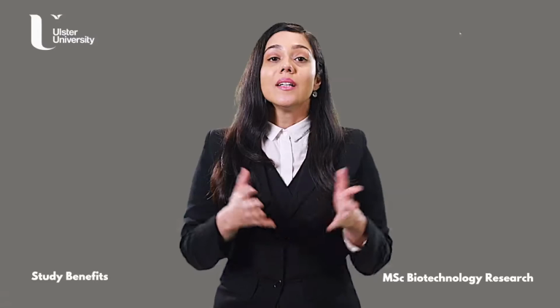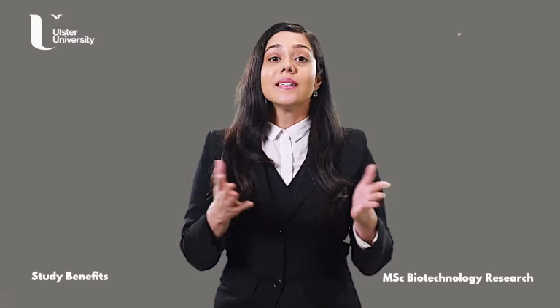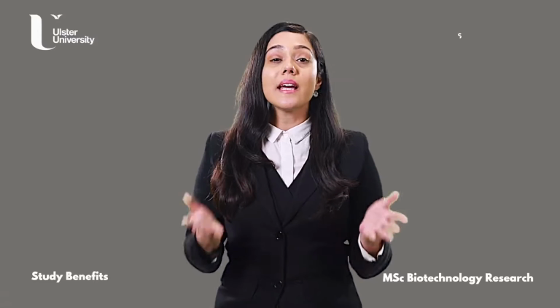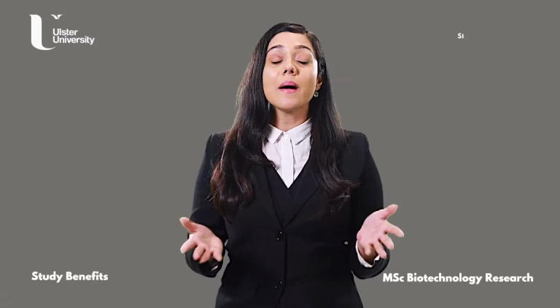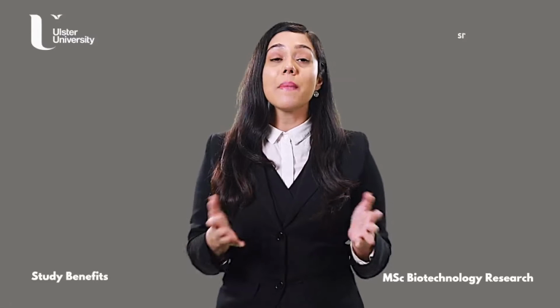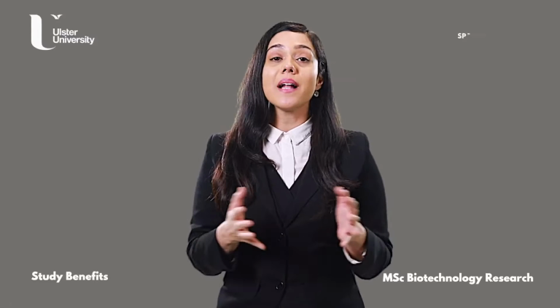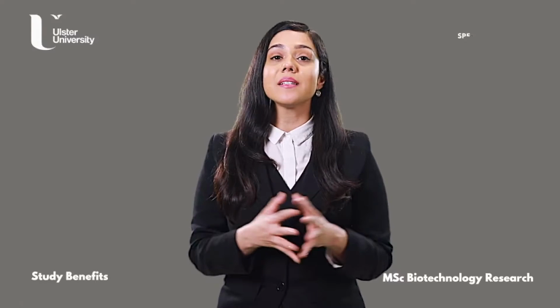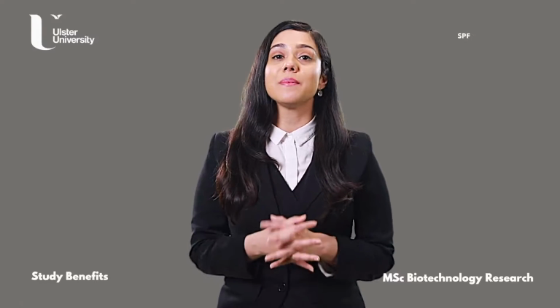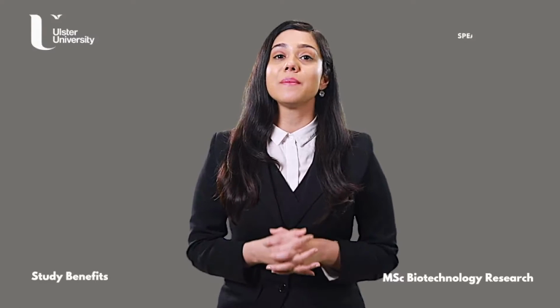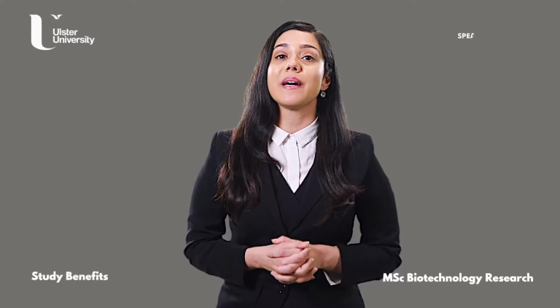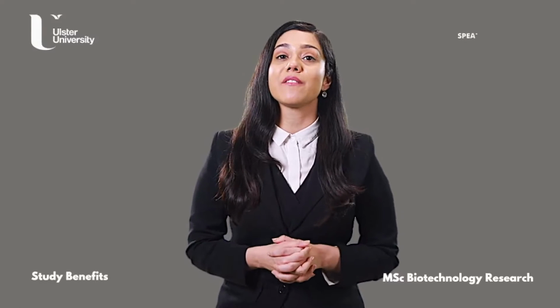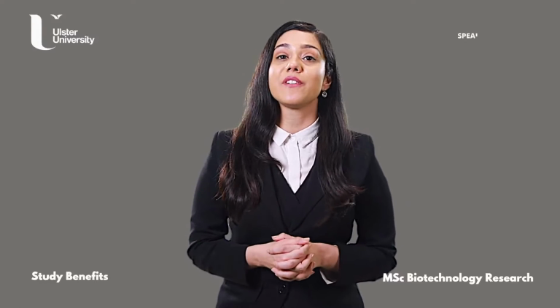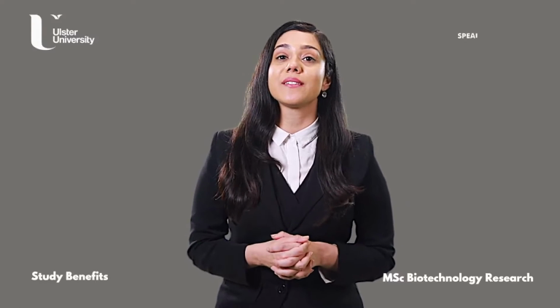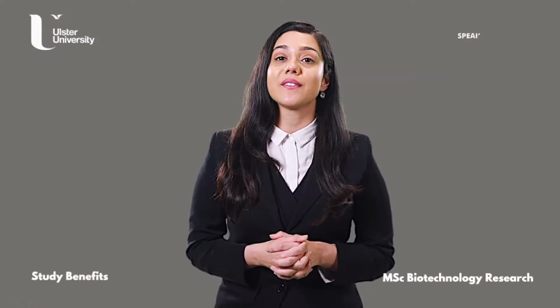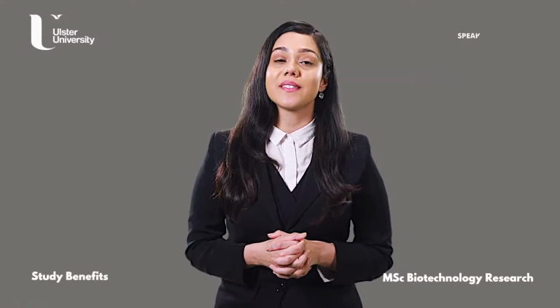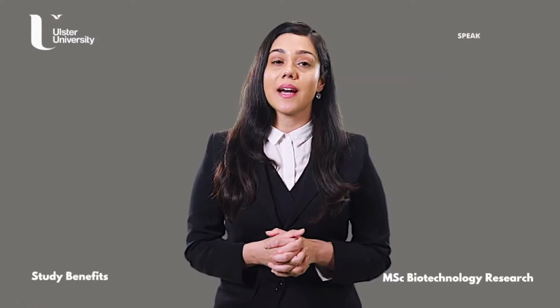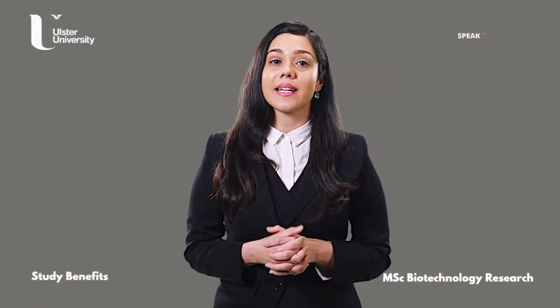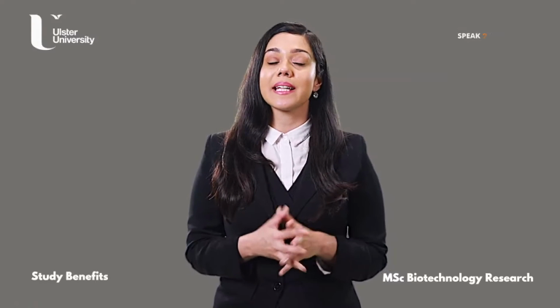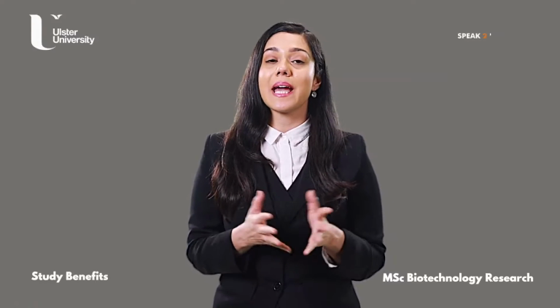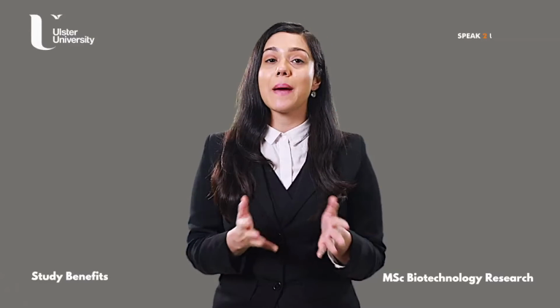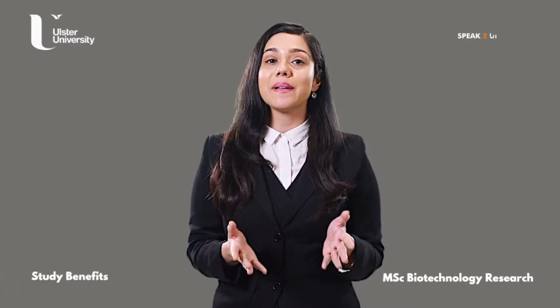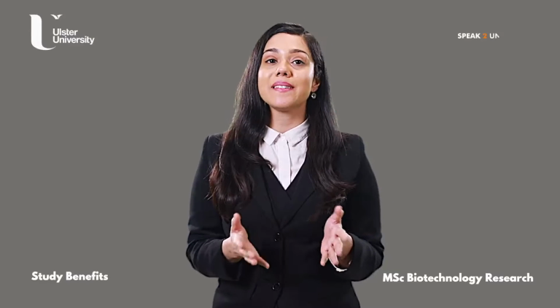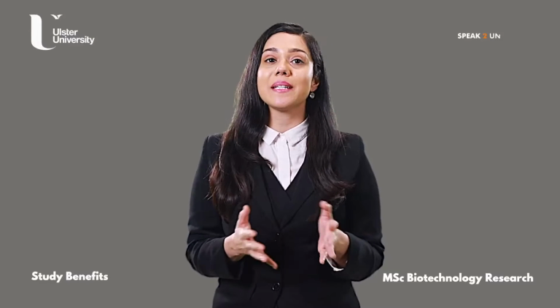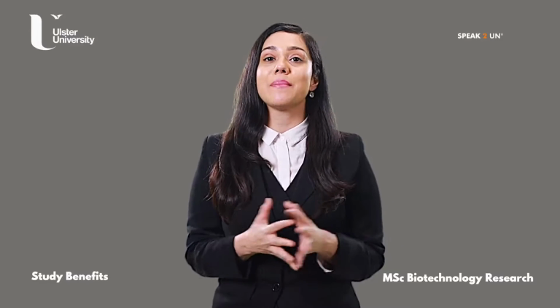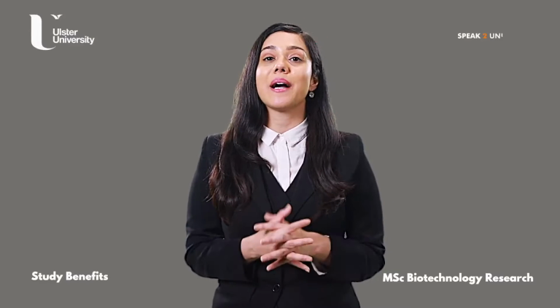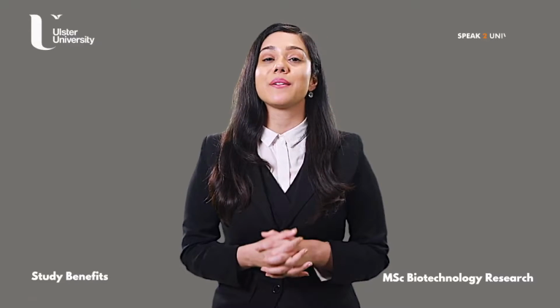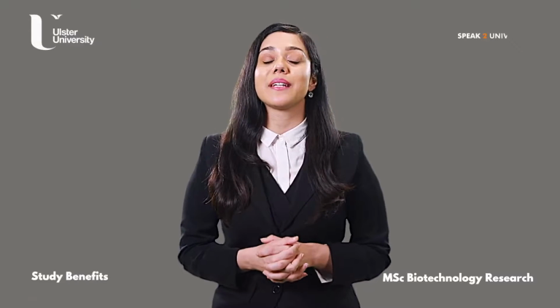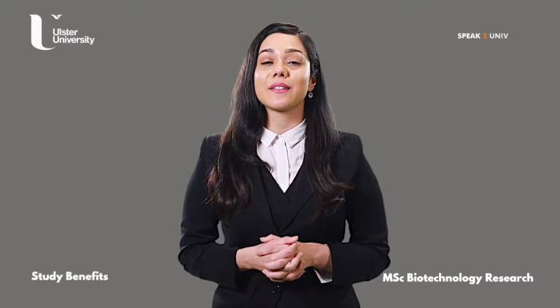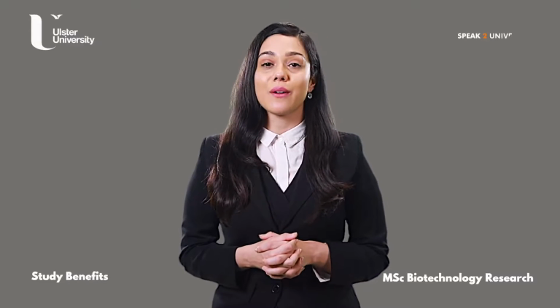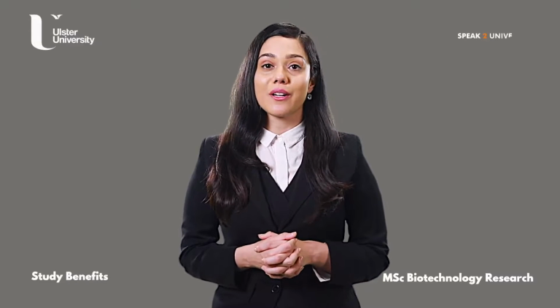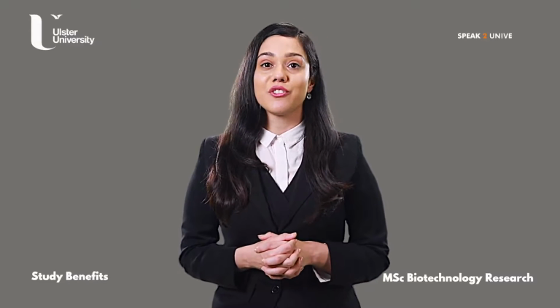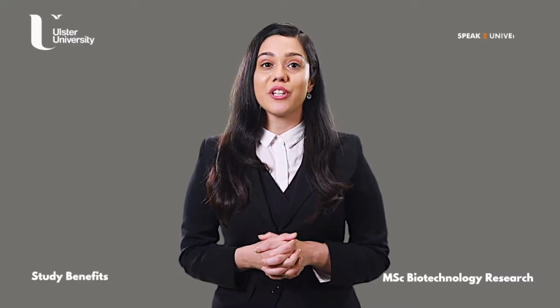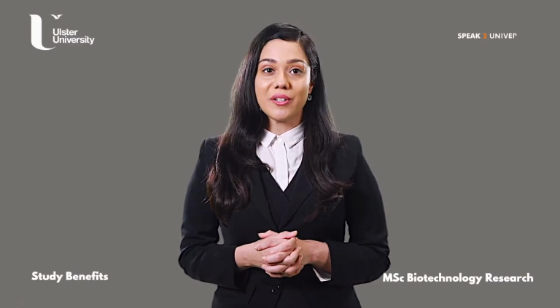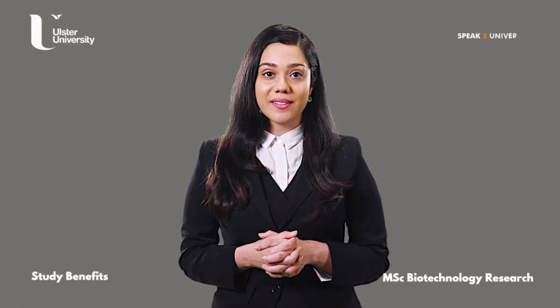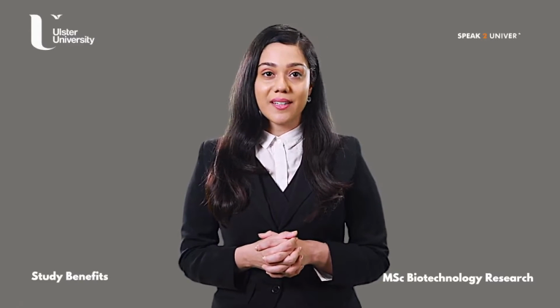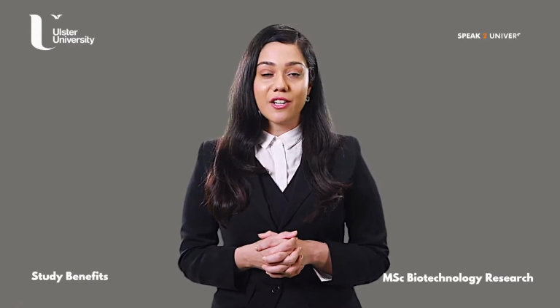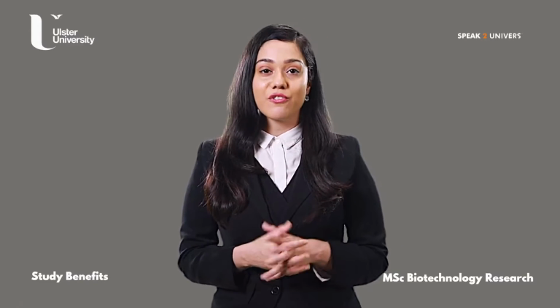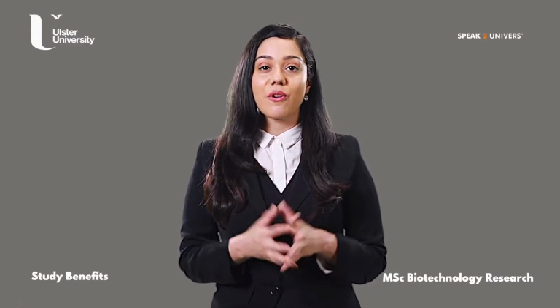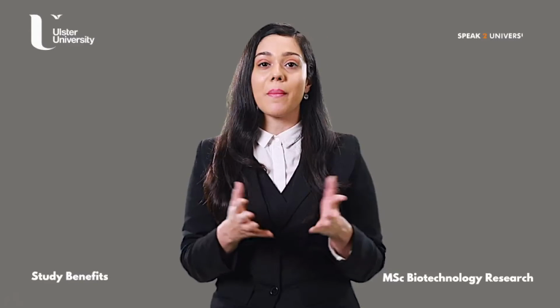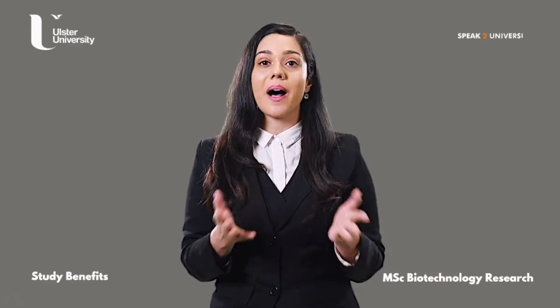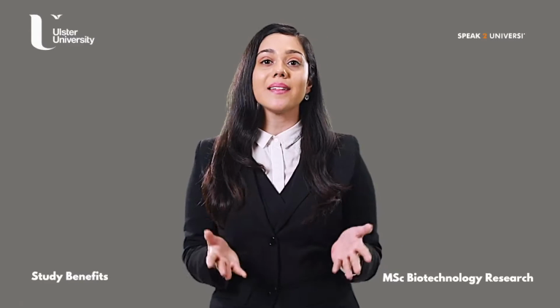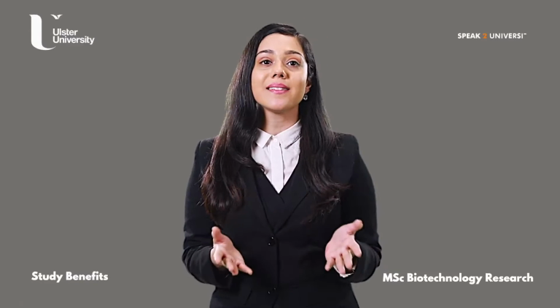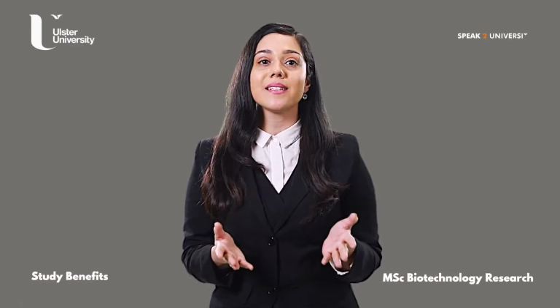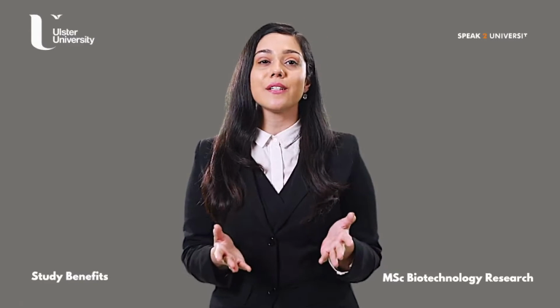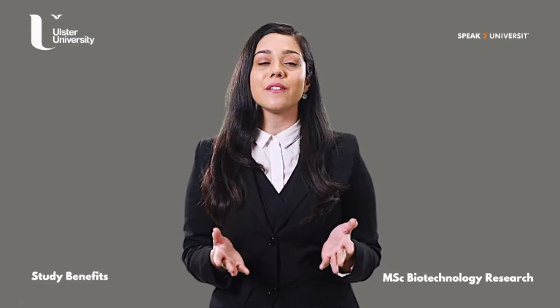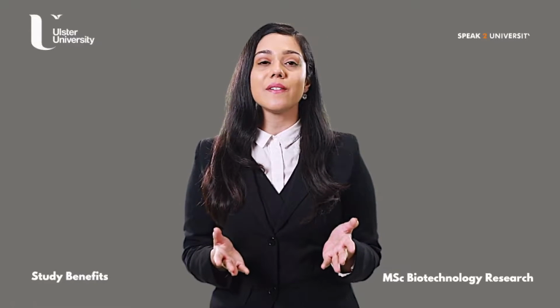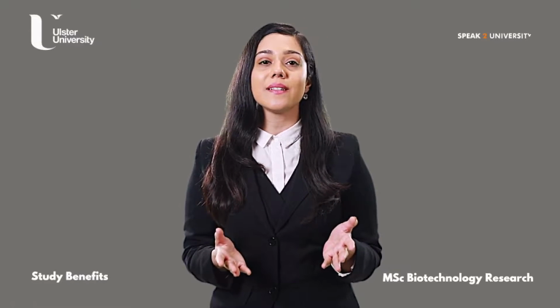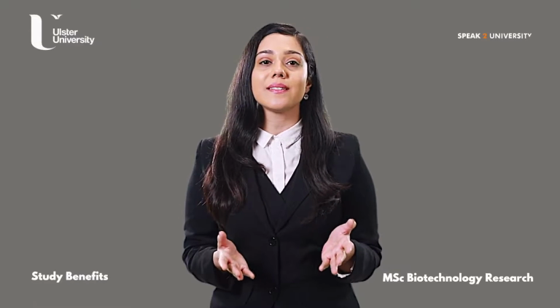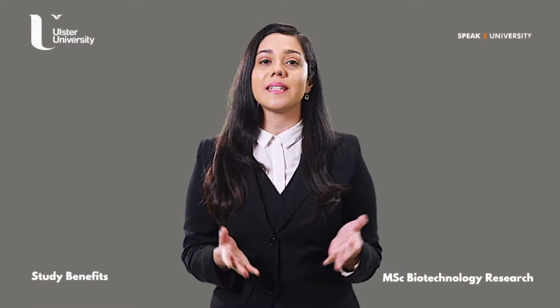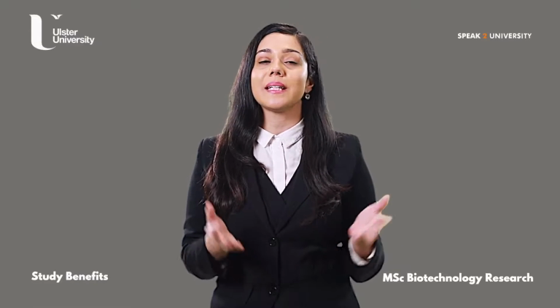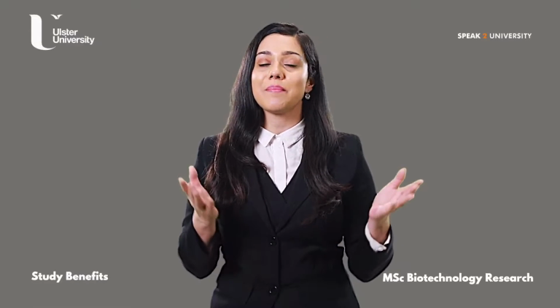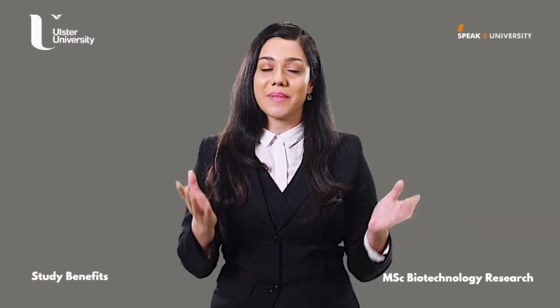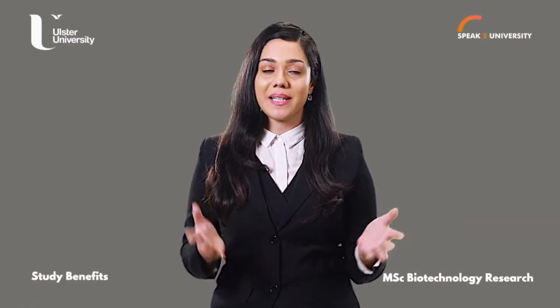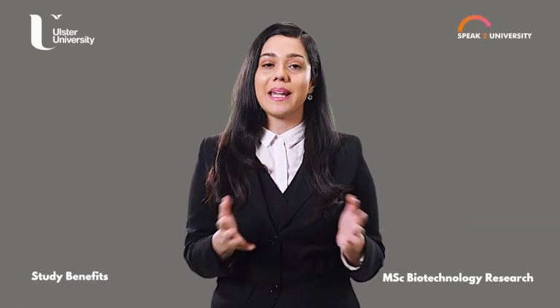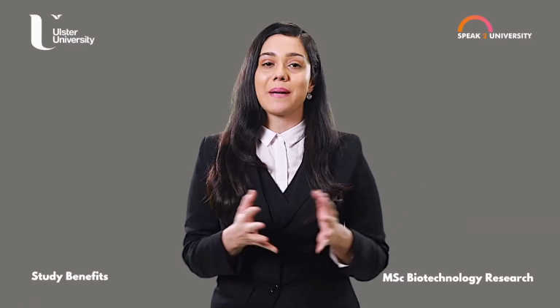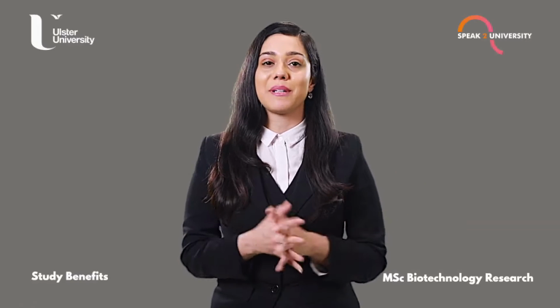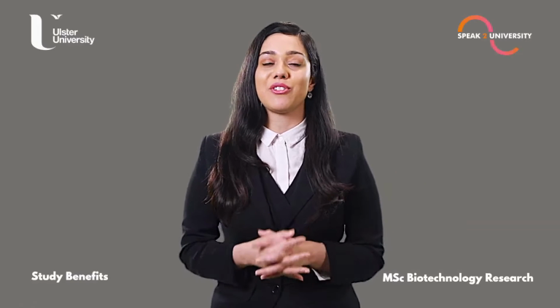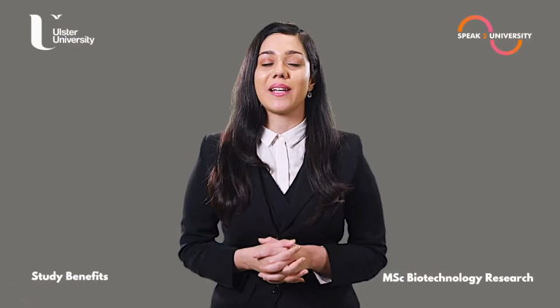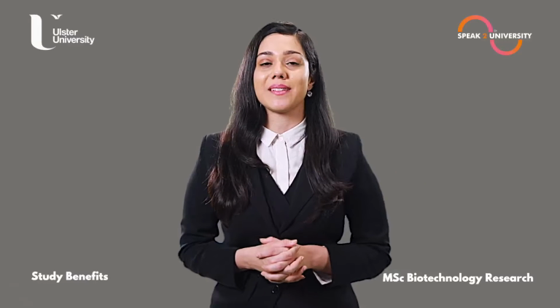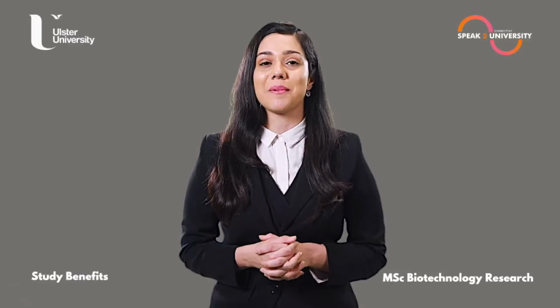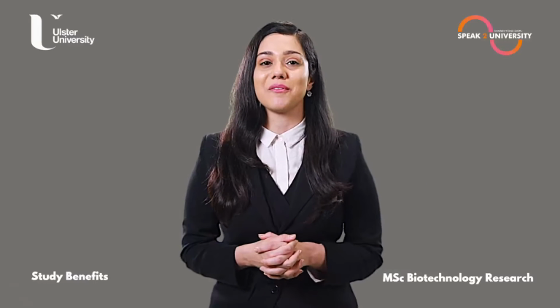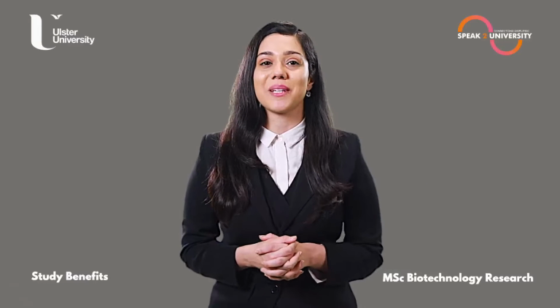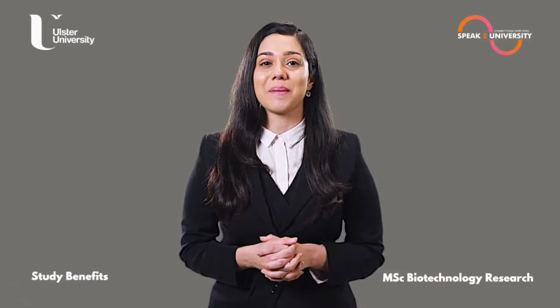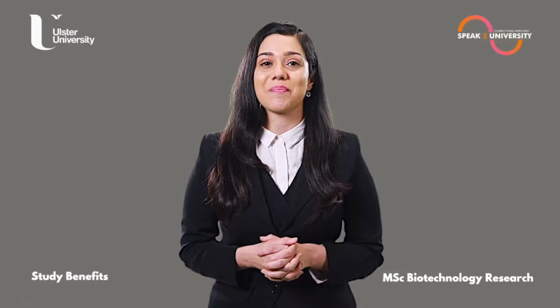There are multiple benefits of studying MSc Biotechnology Research from Ulster University. Let me share some of them.